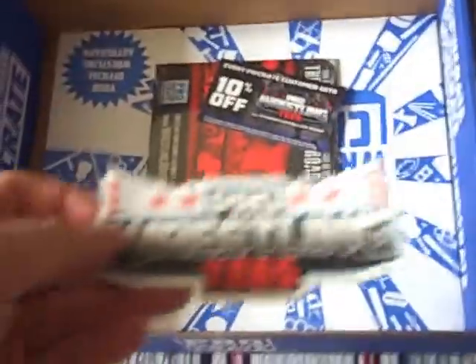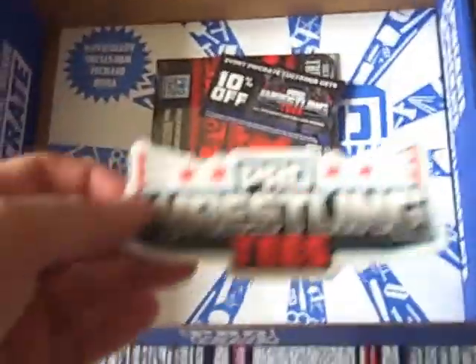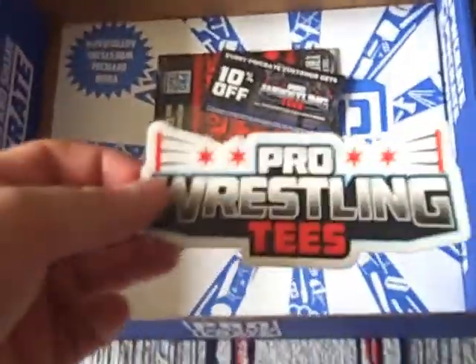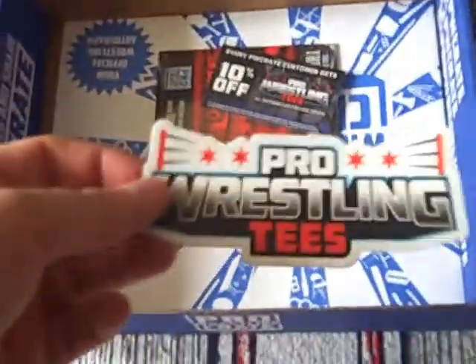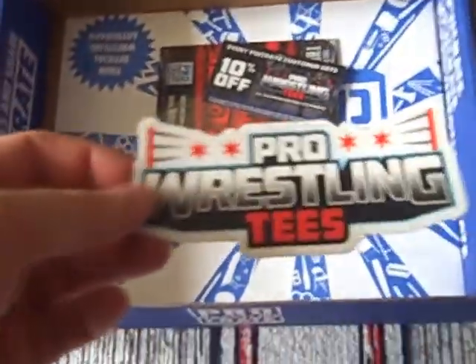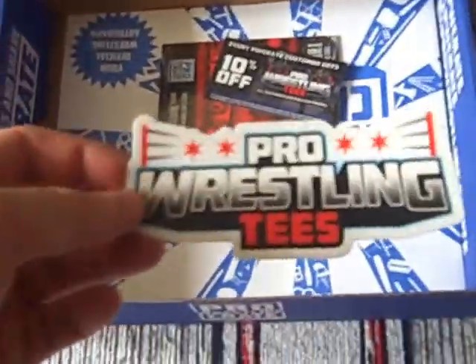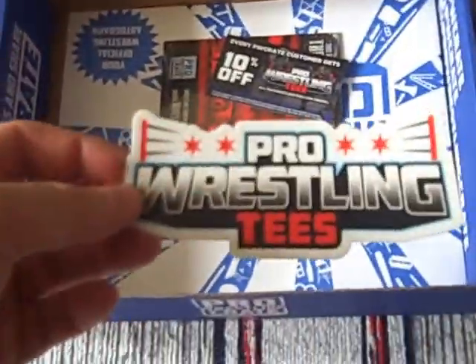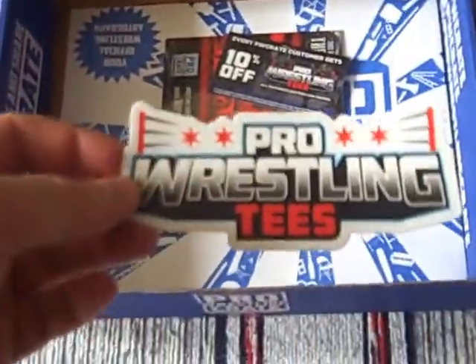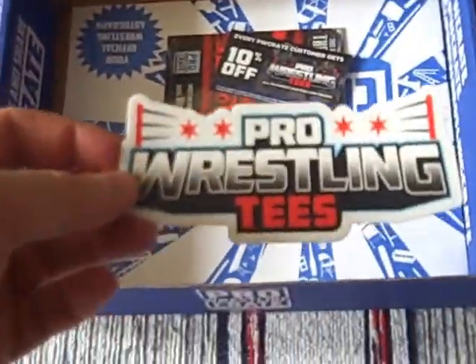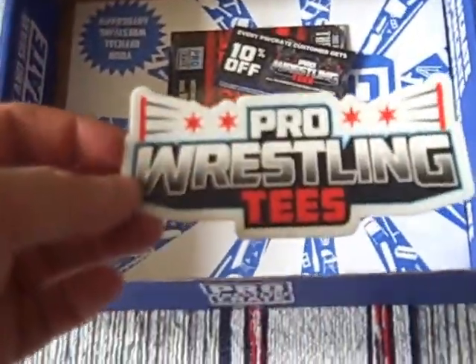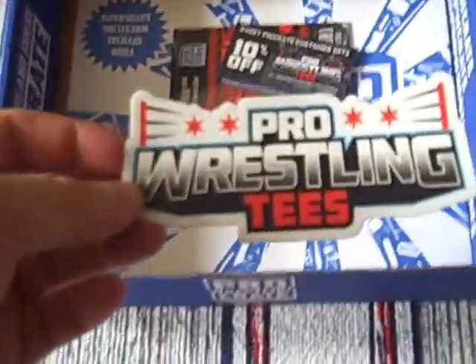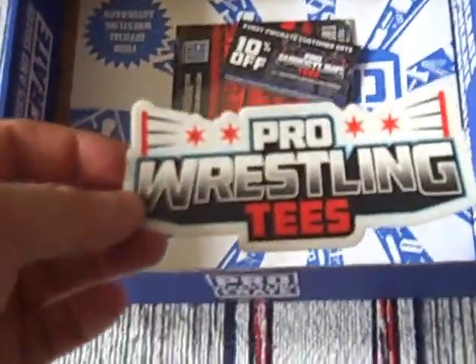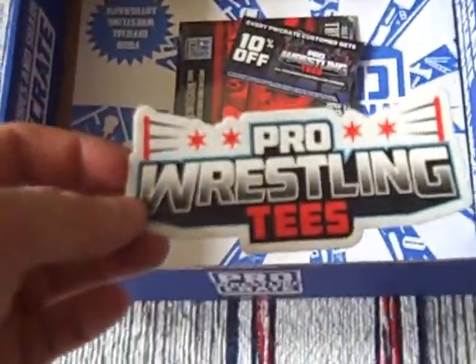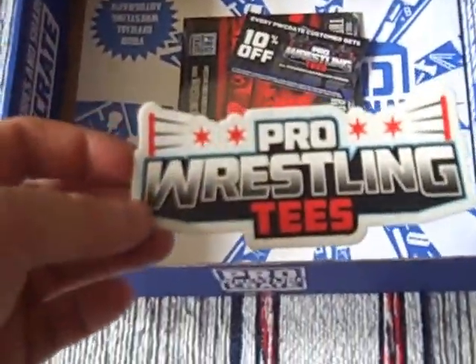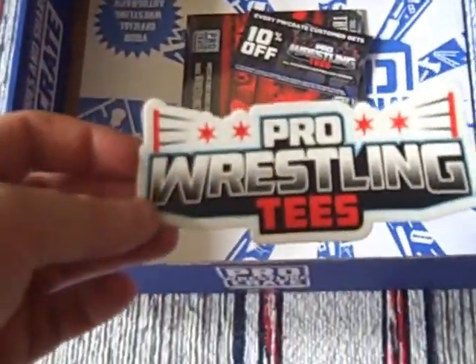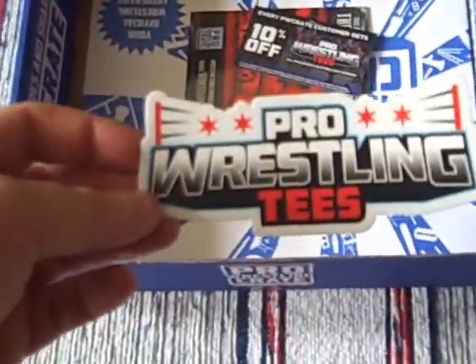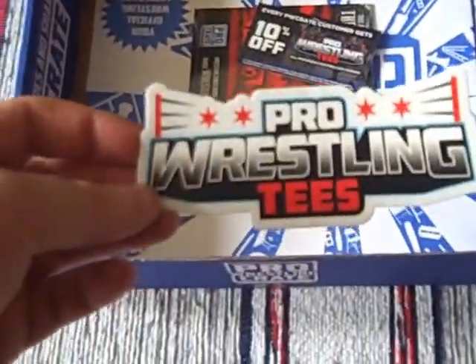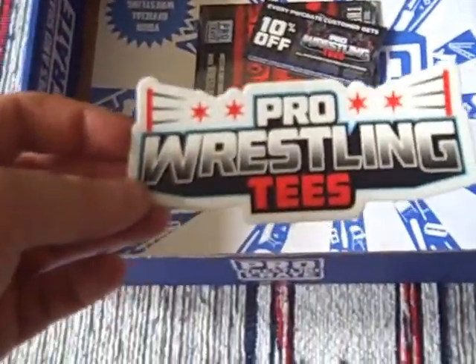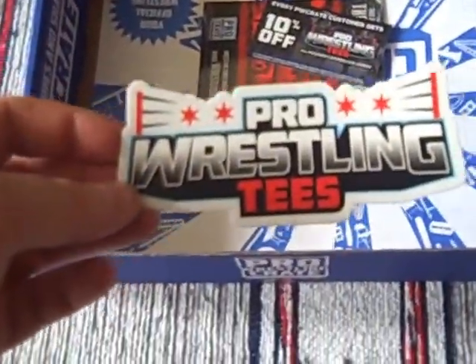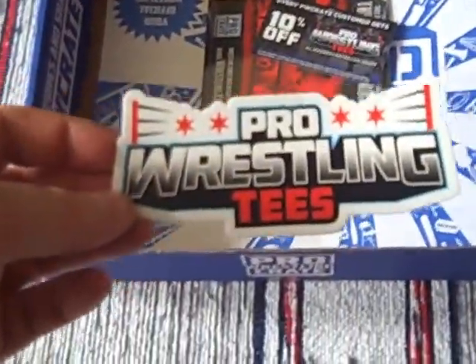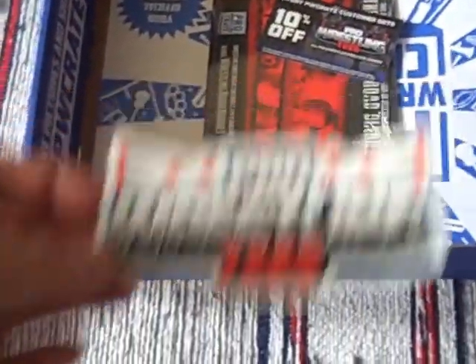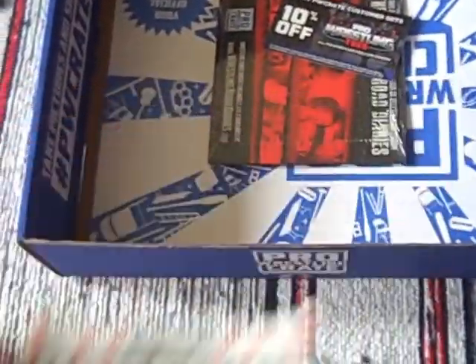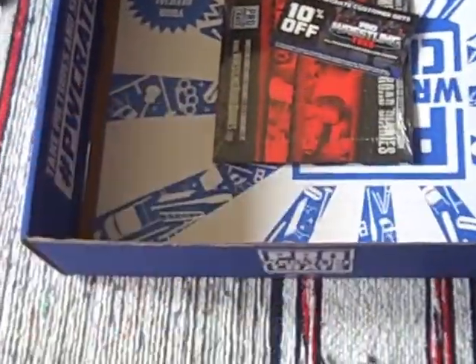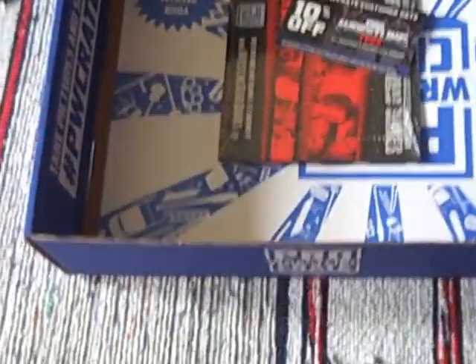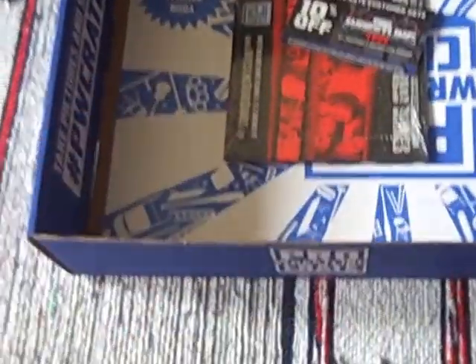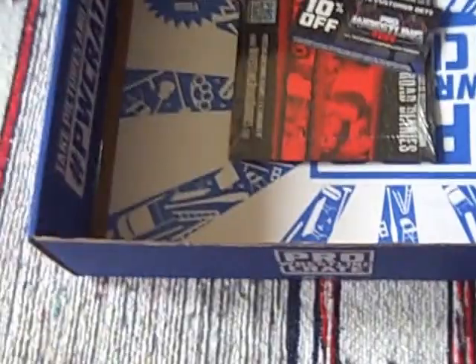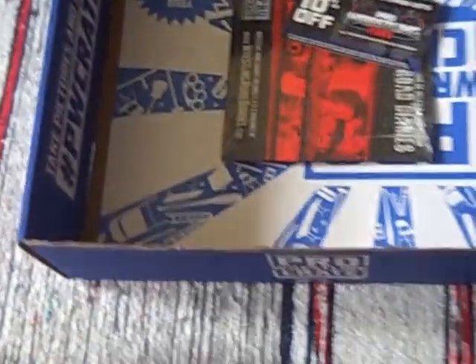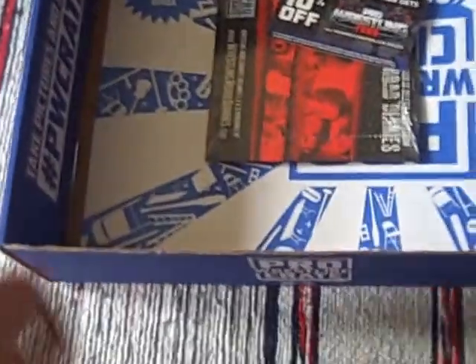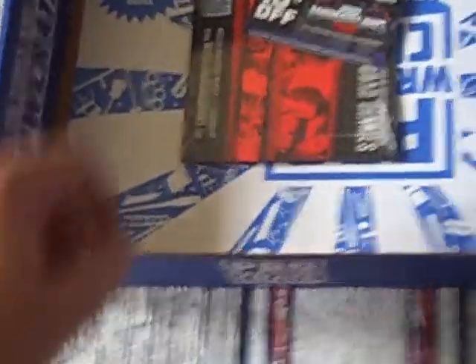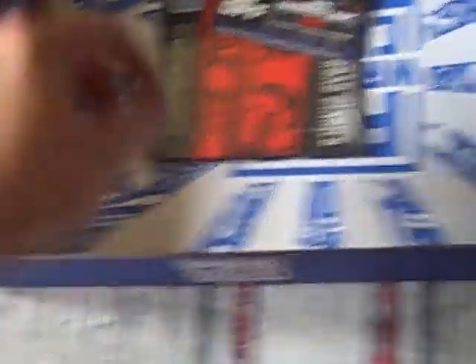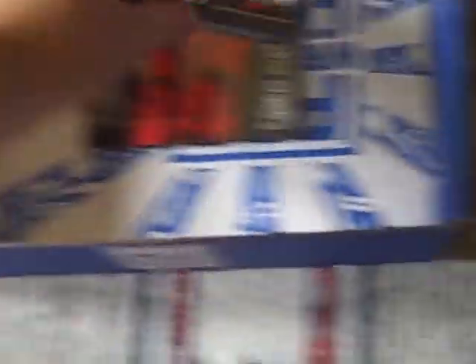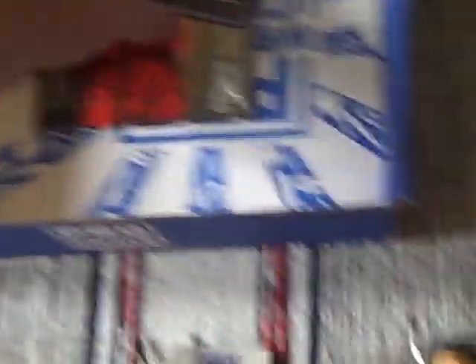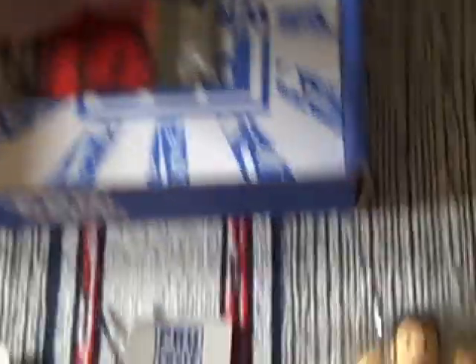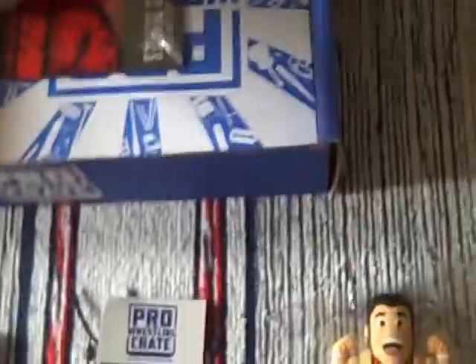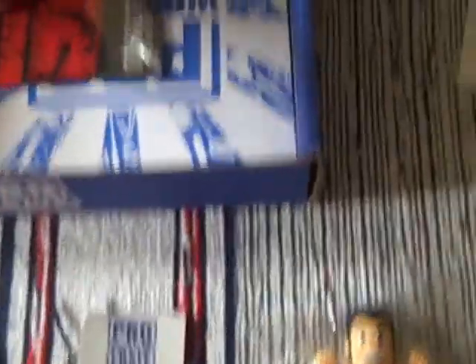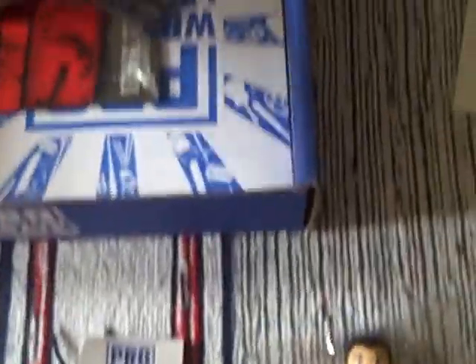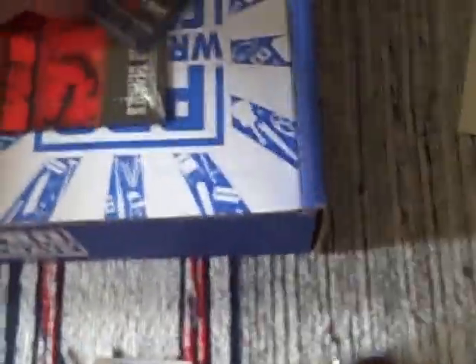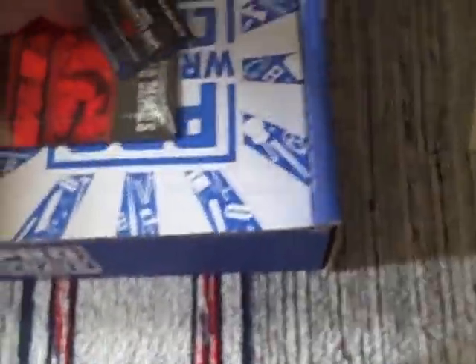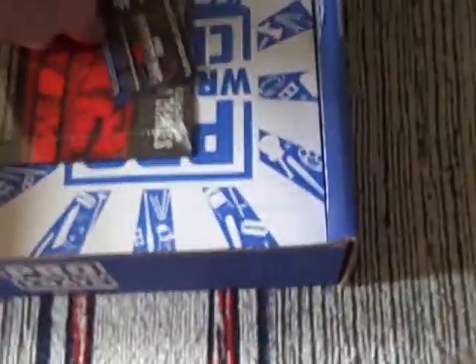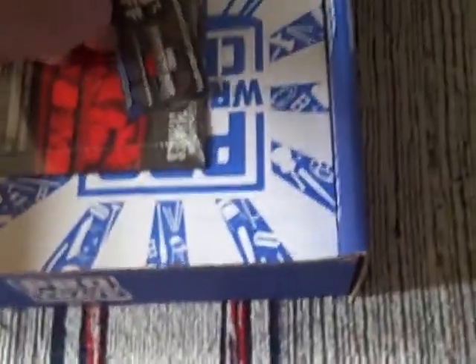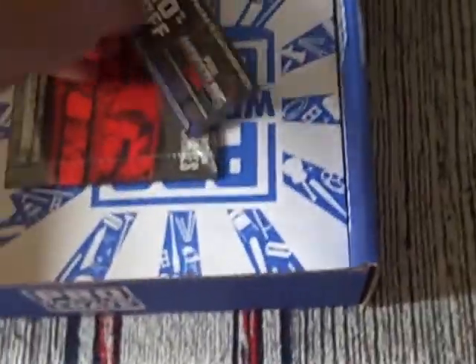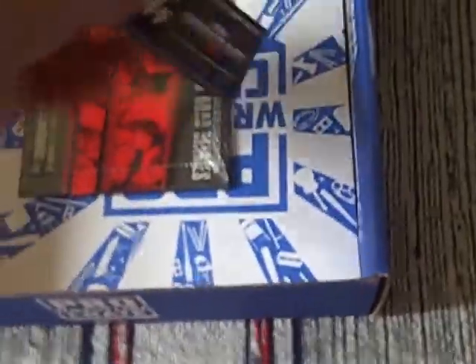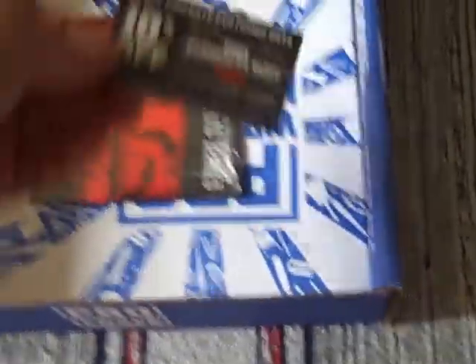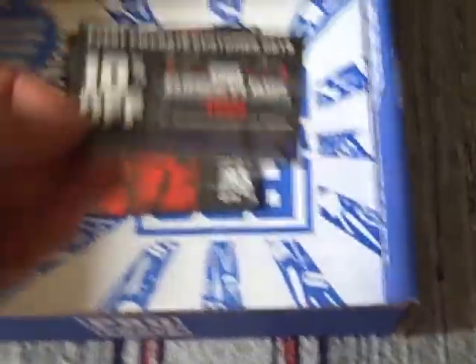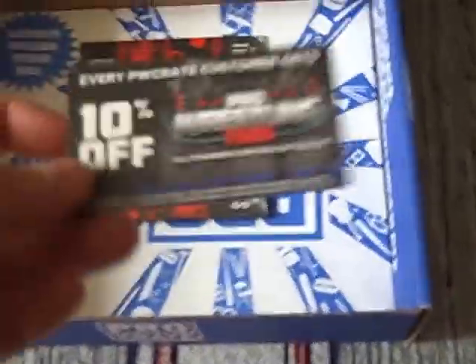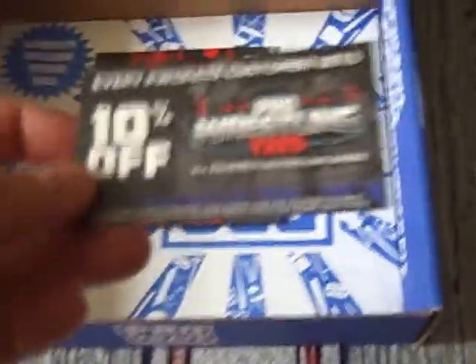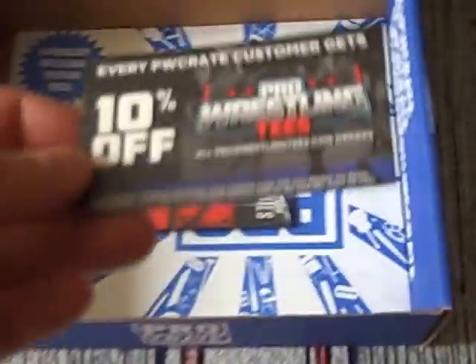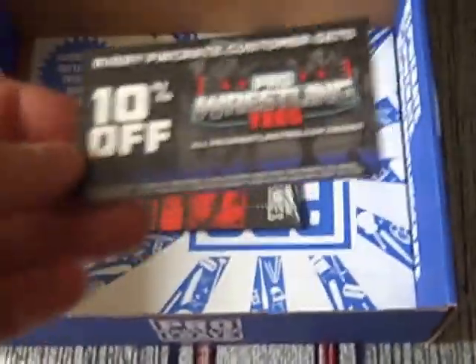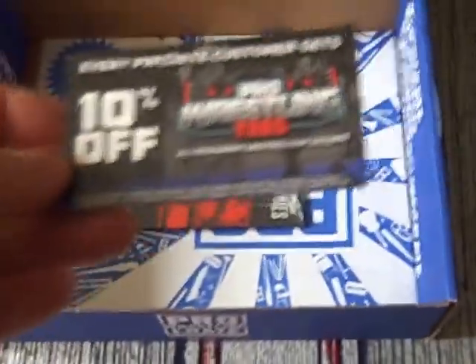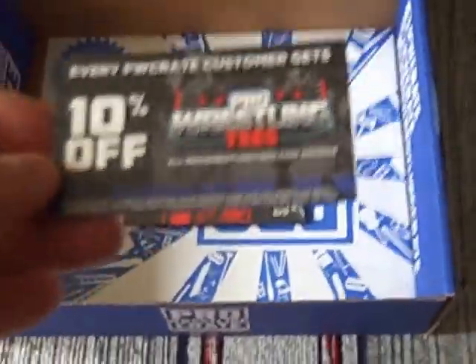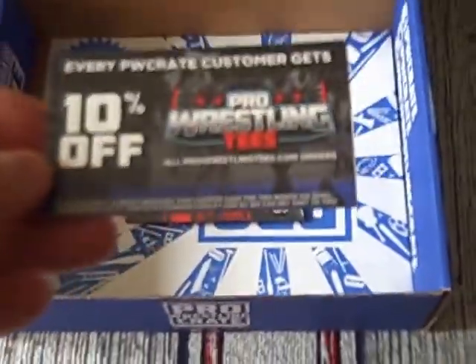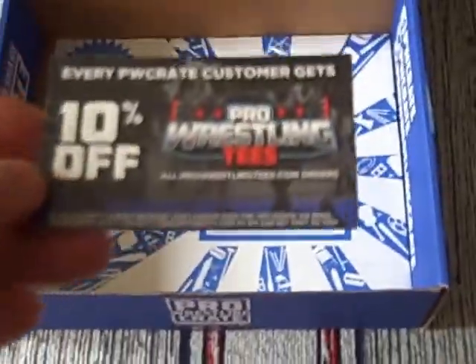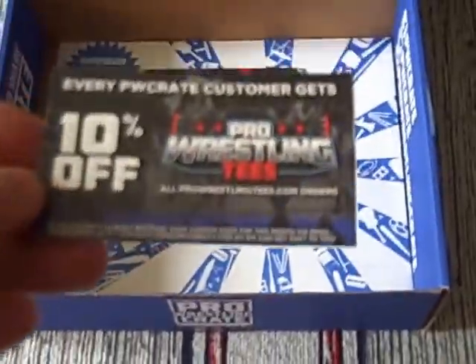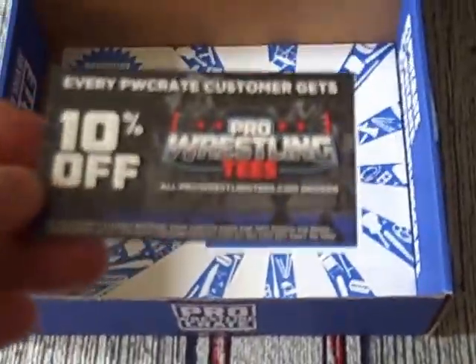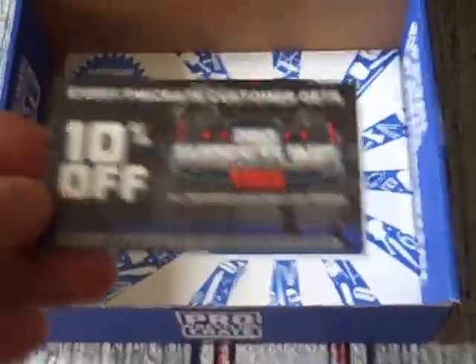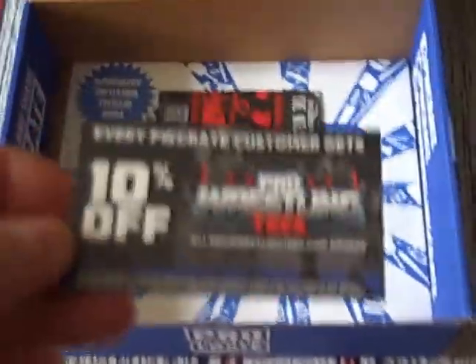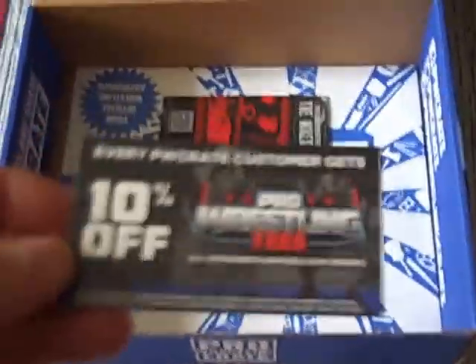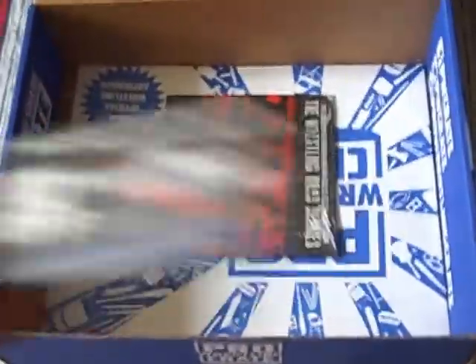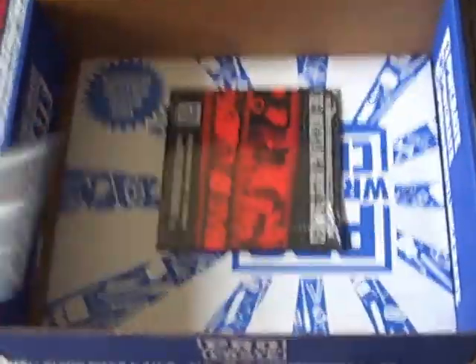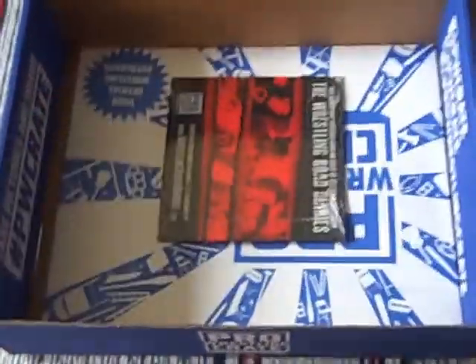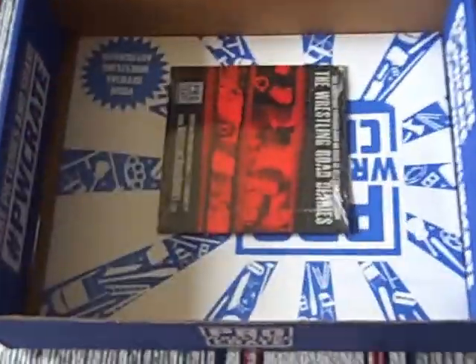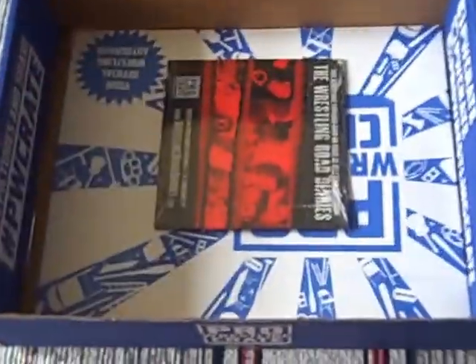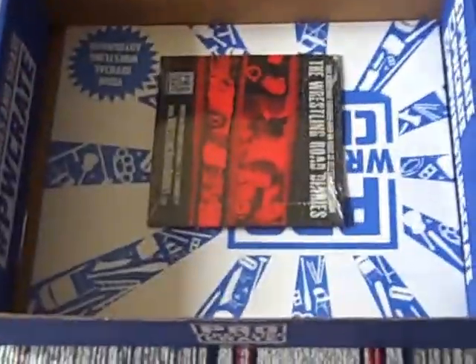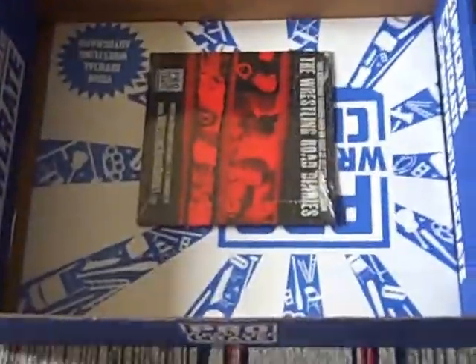We've got a nice sticker — Pro Wrestling Tees, 10% off Pro Wrestling Tees. There we go.